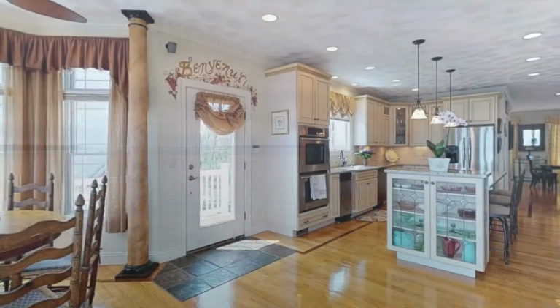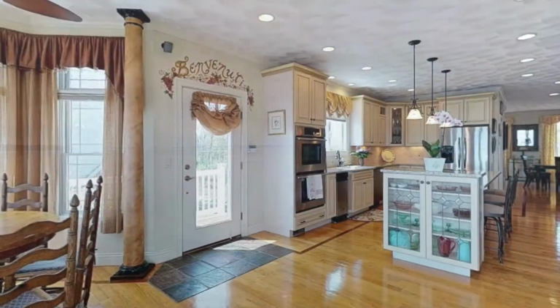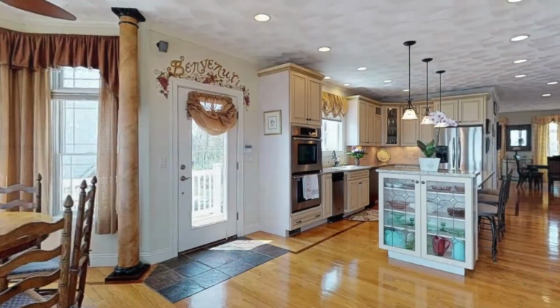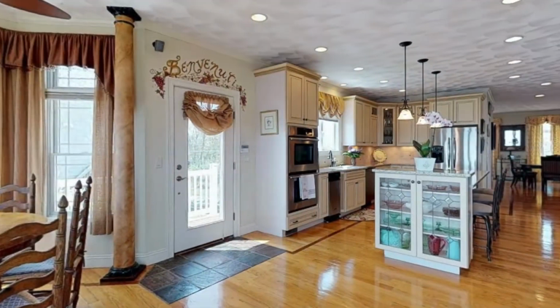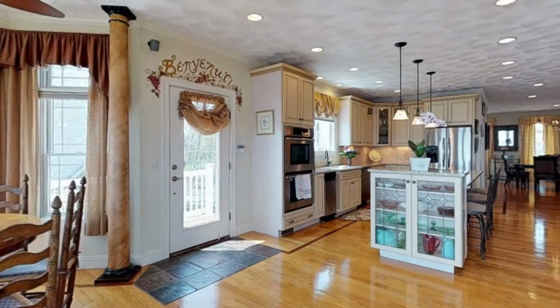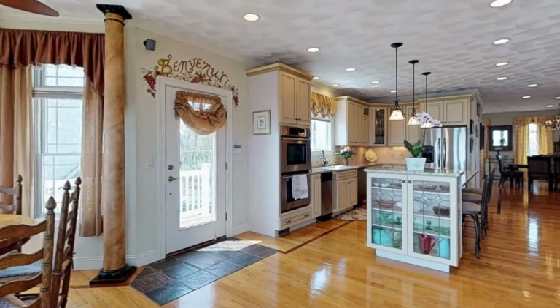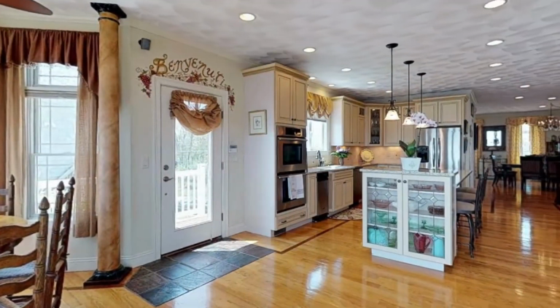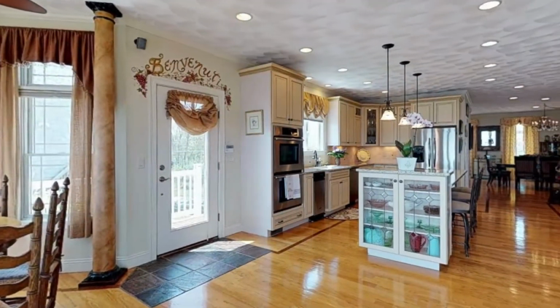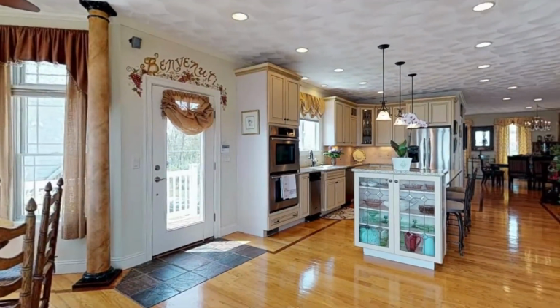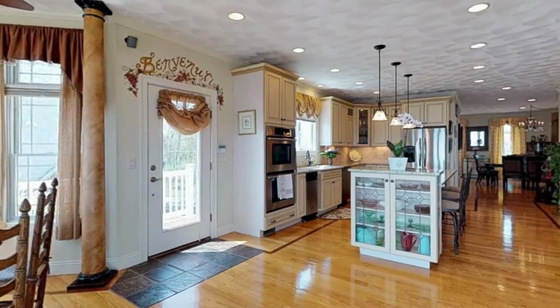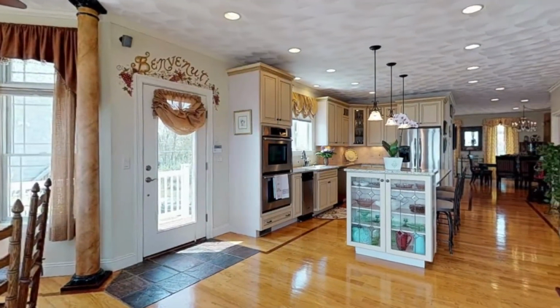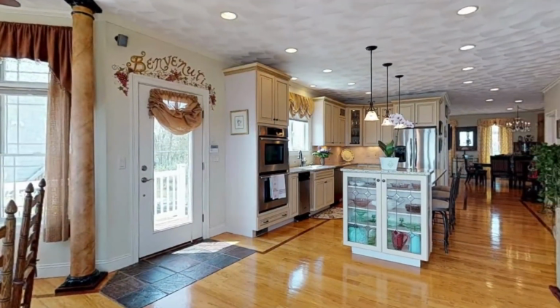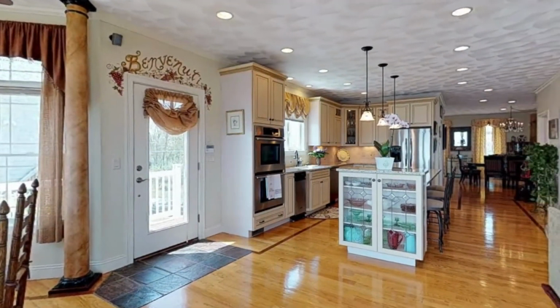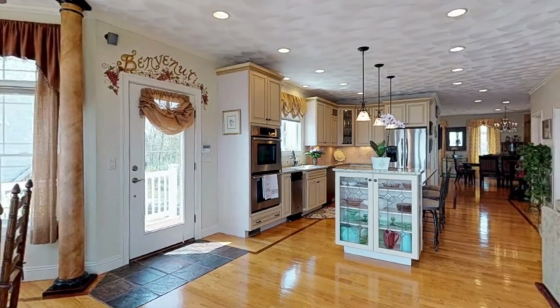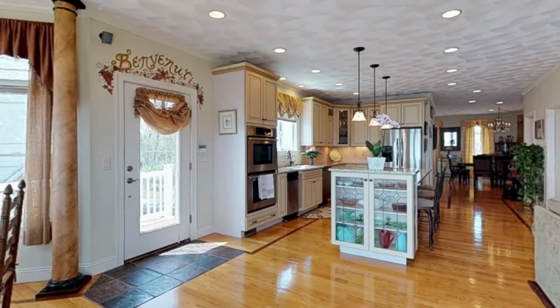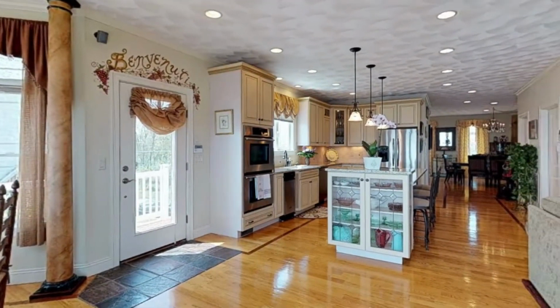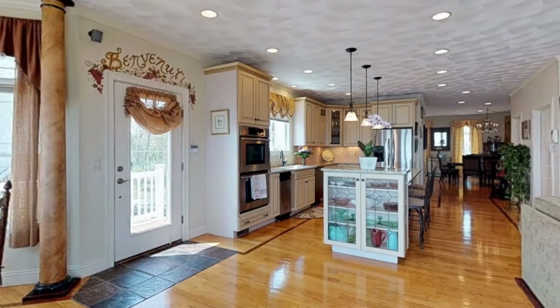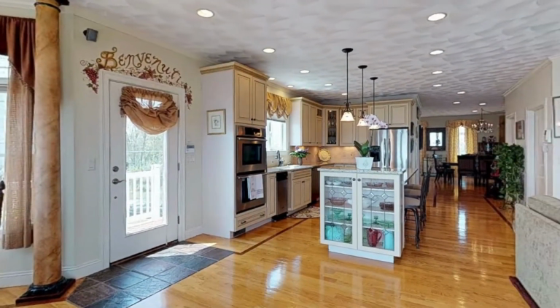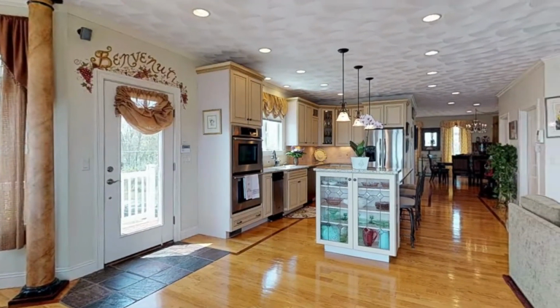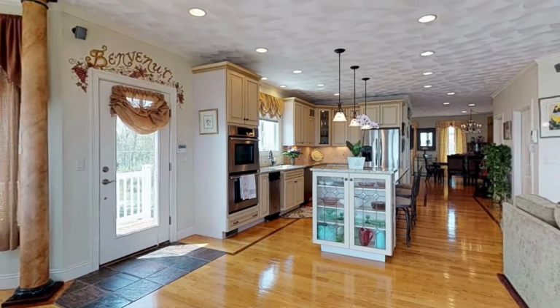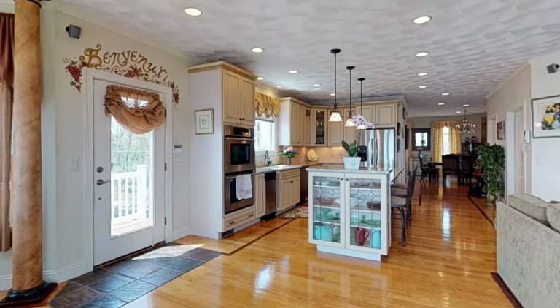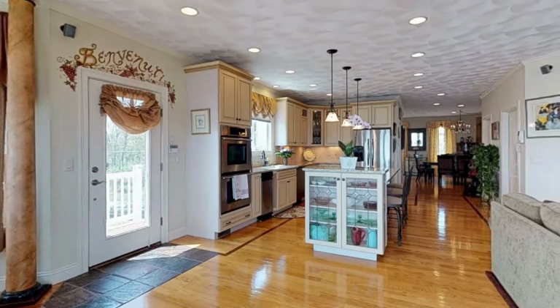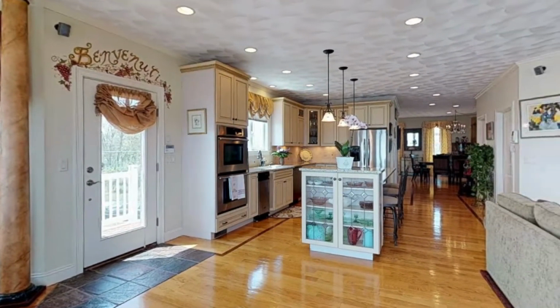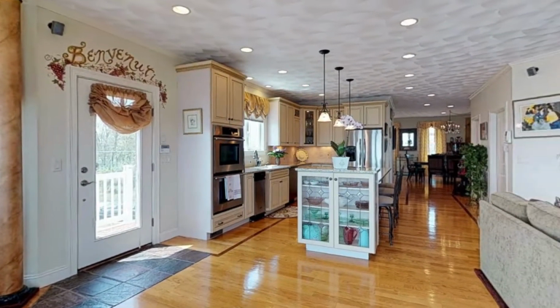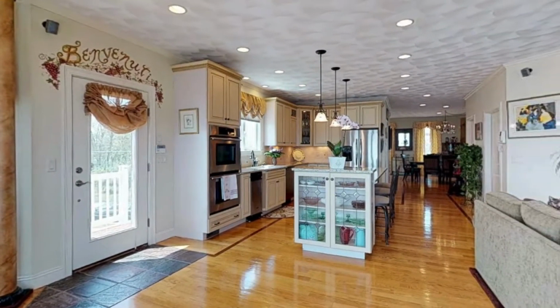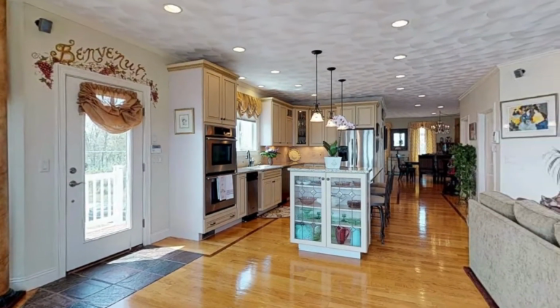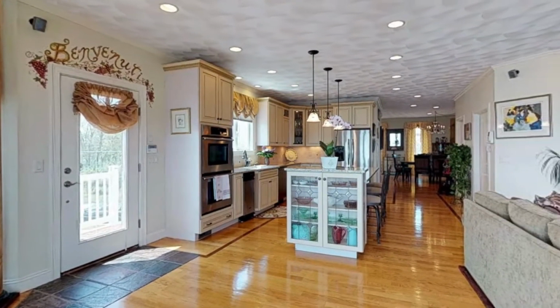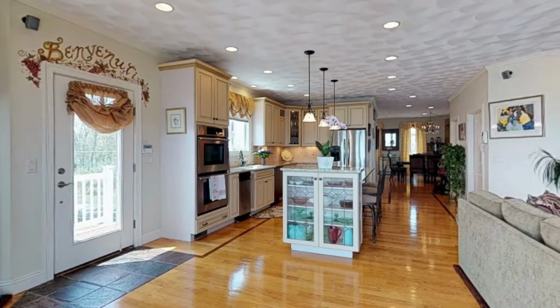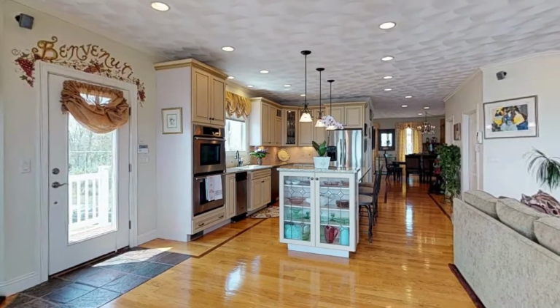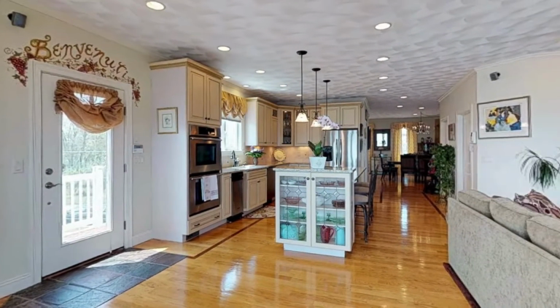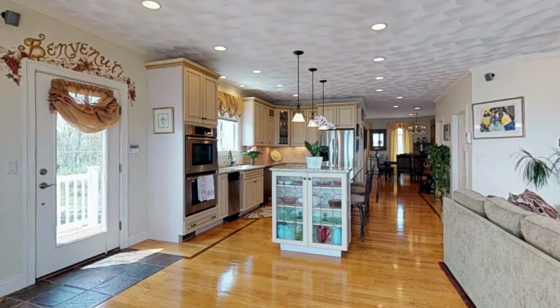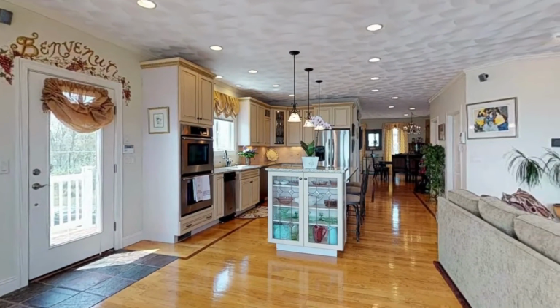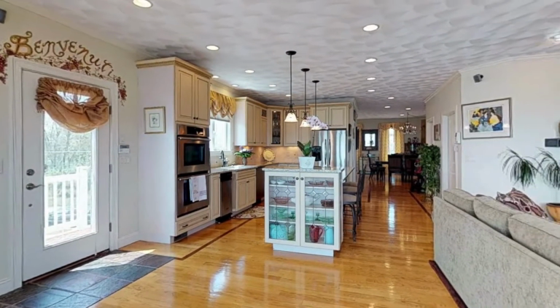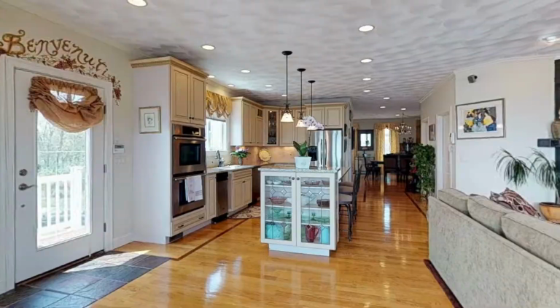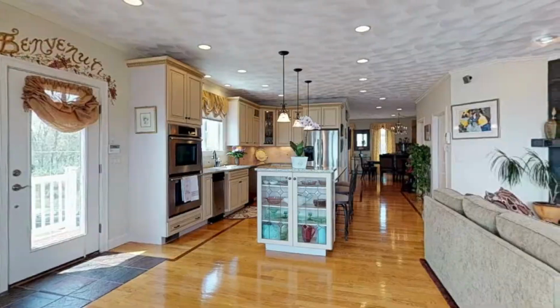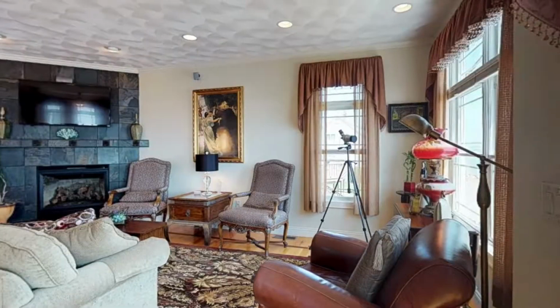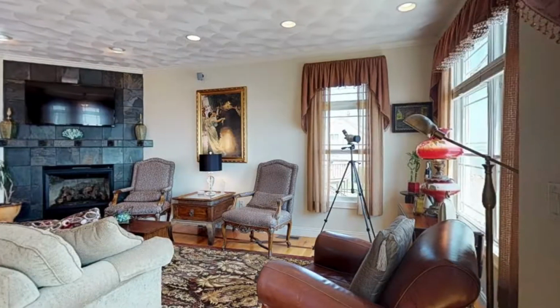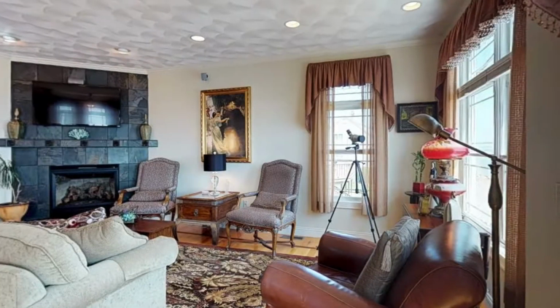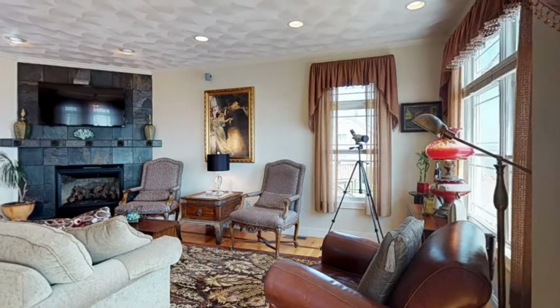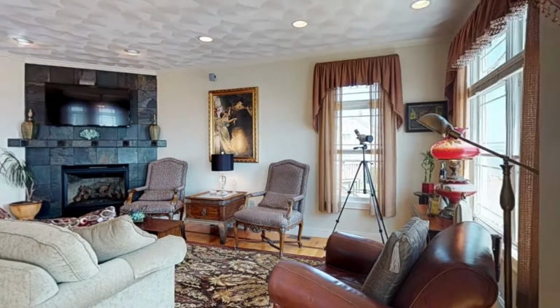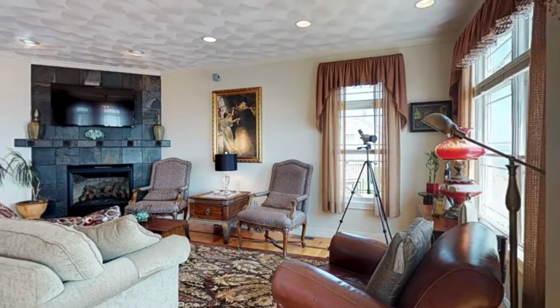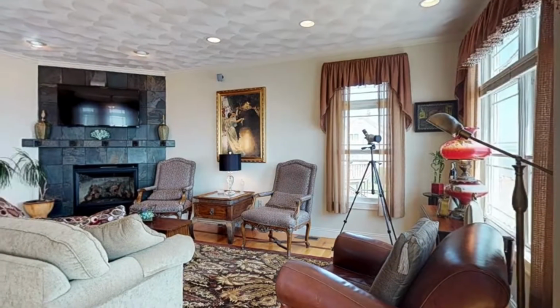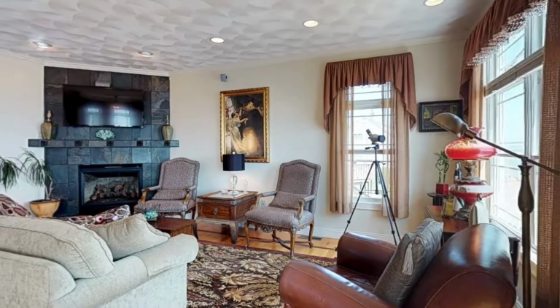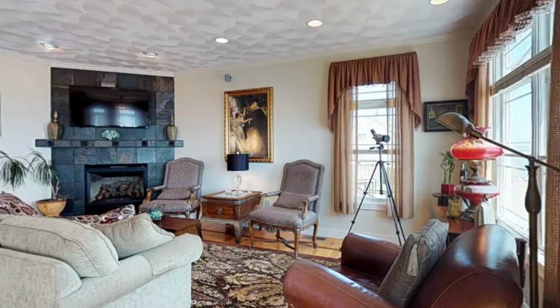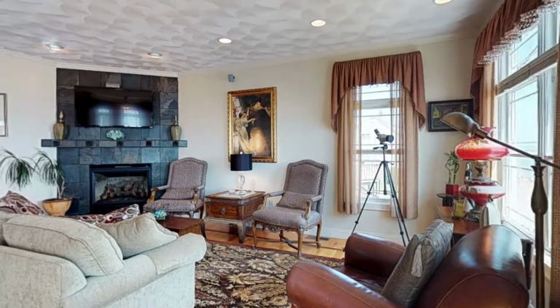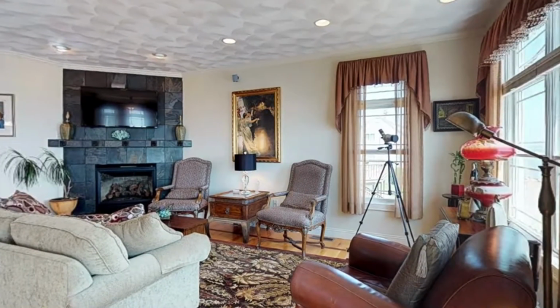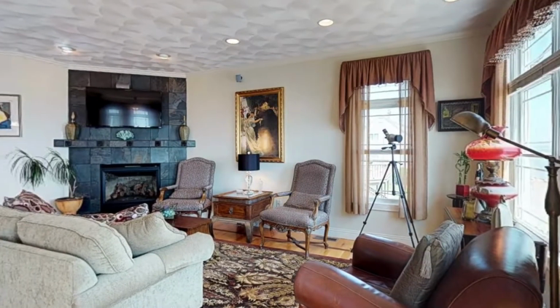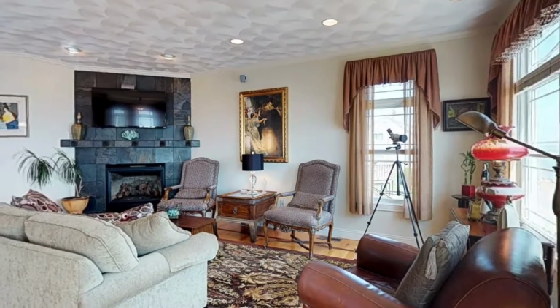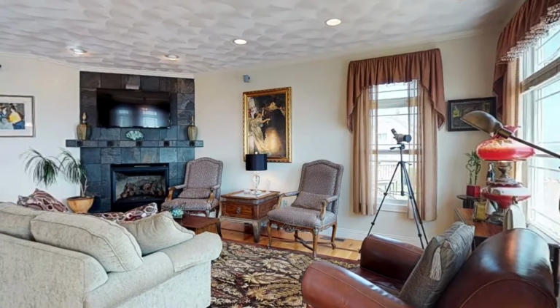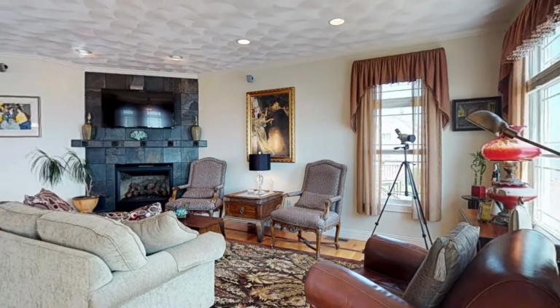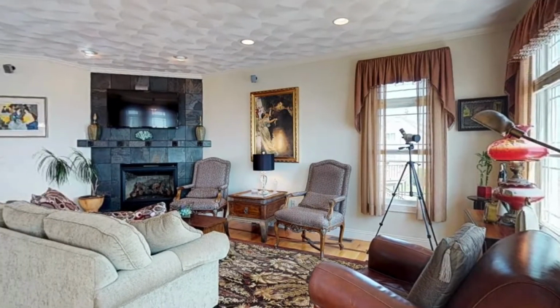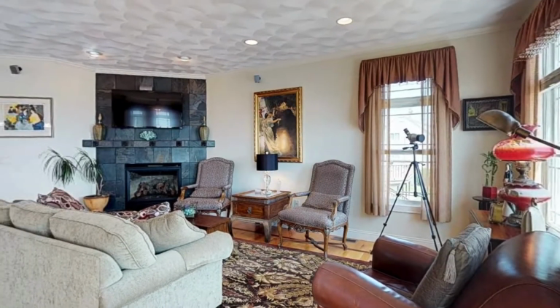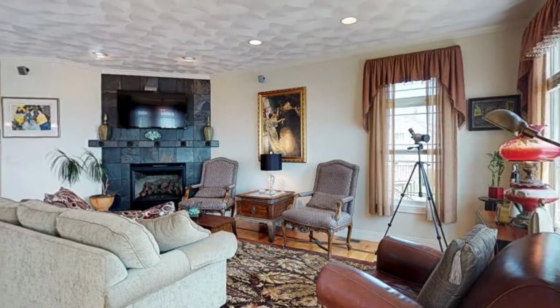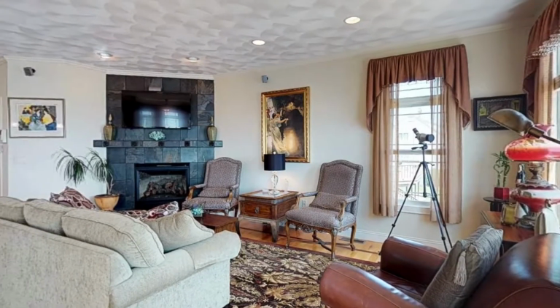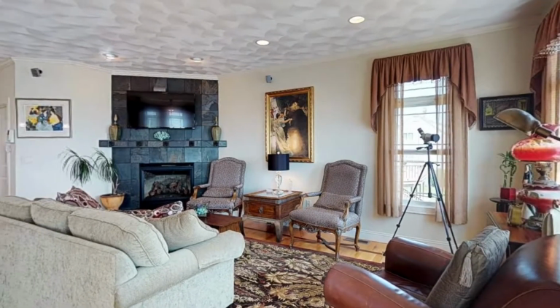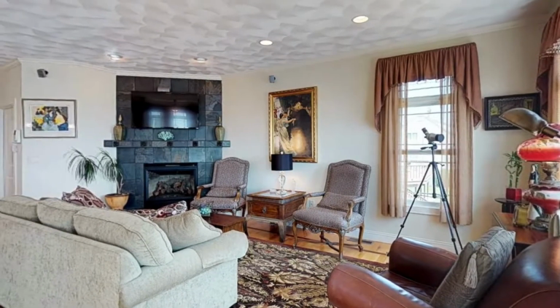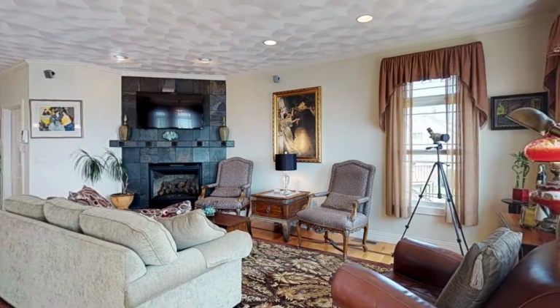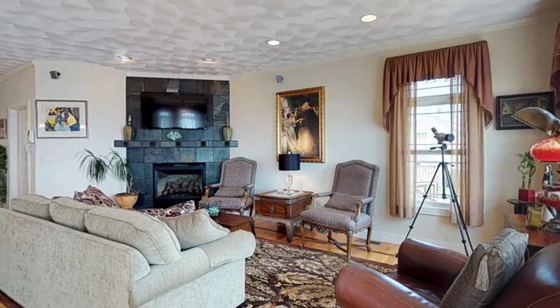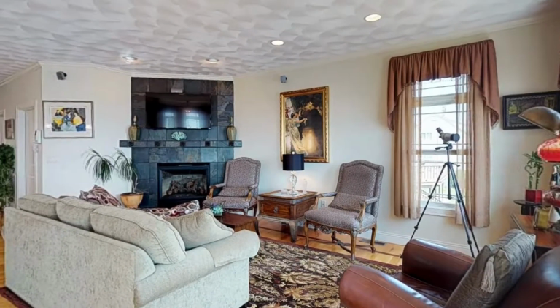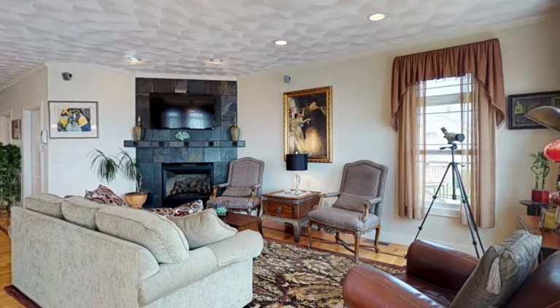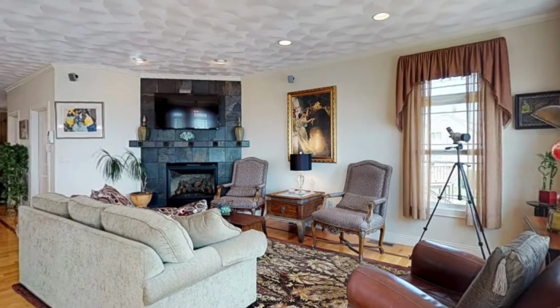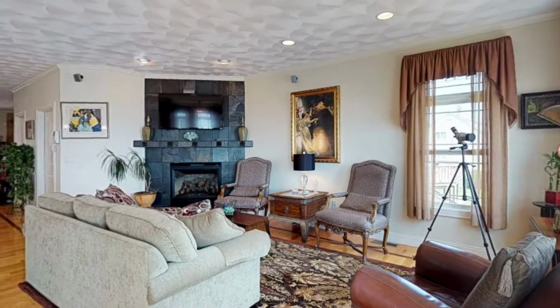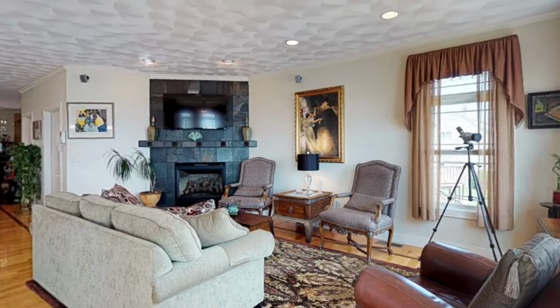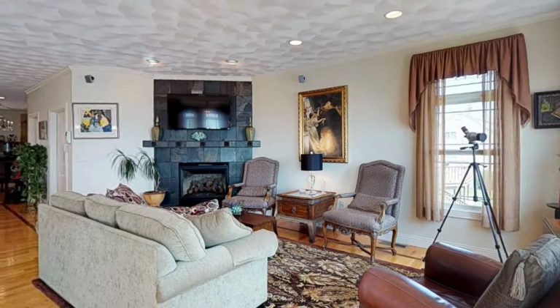You will cherish the morning sunrises, the spacious feeling and the comforting amenities this open floor plan has to offer.